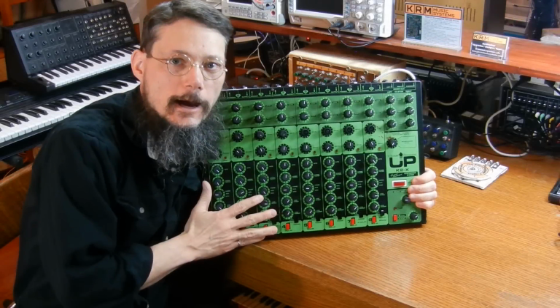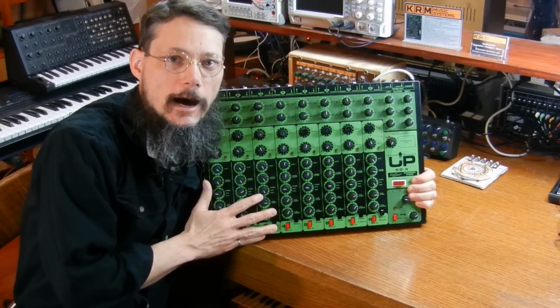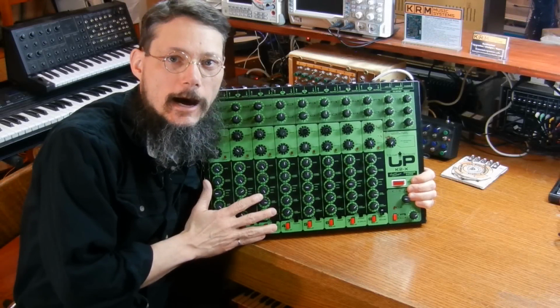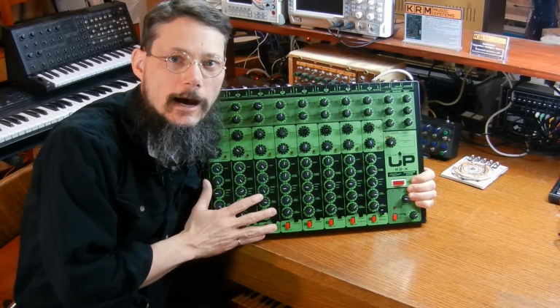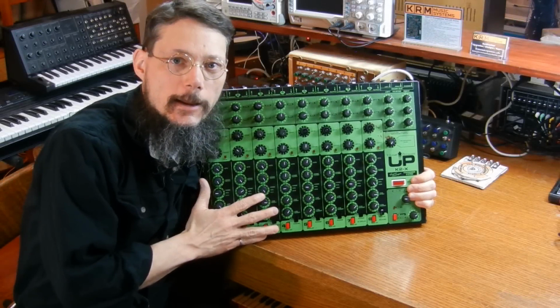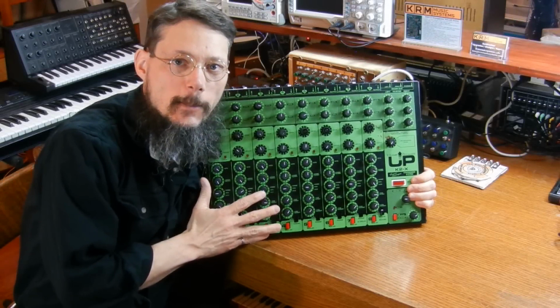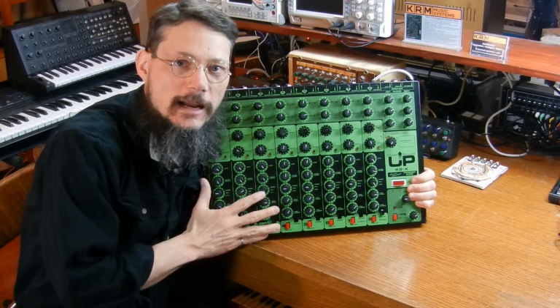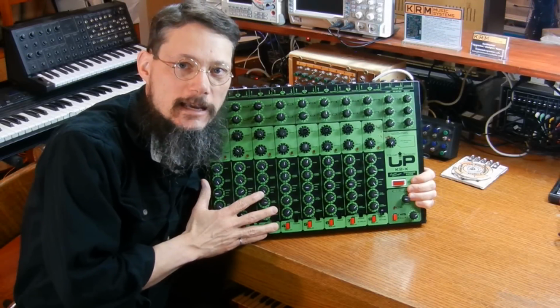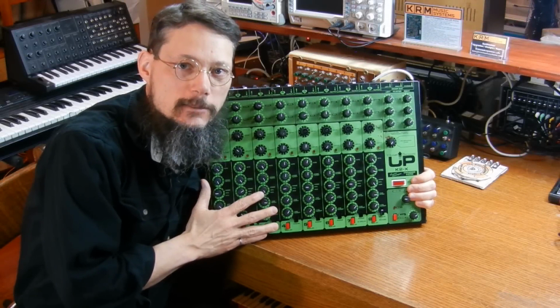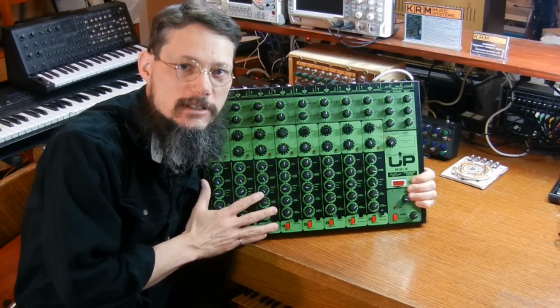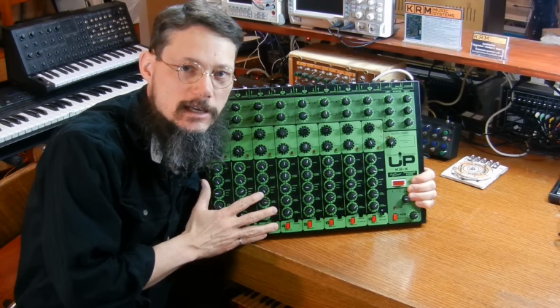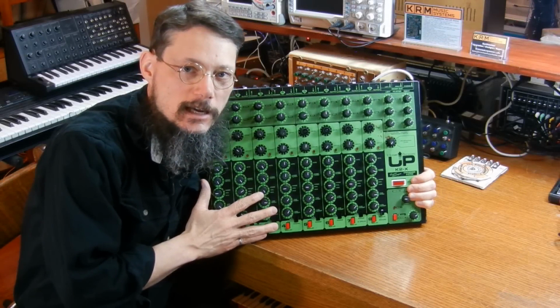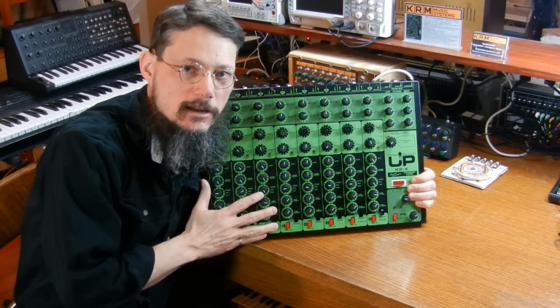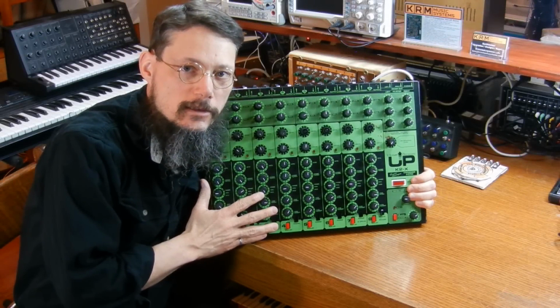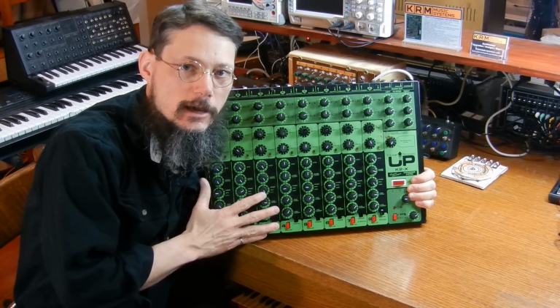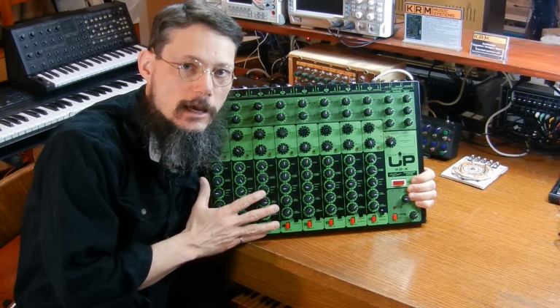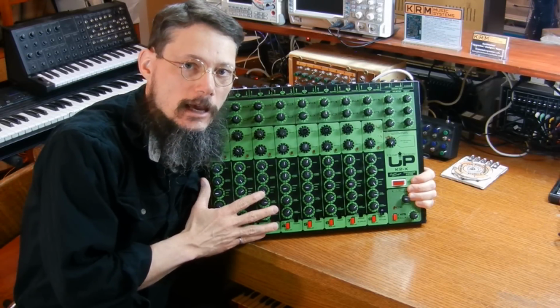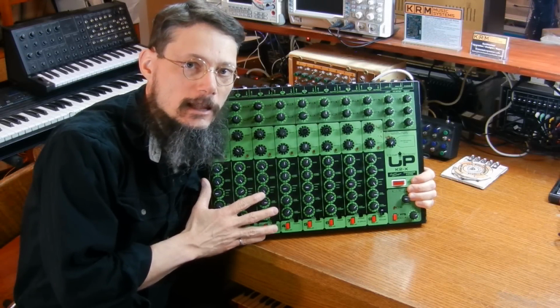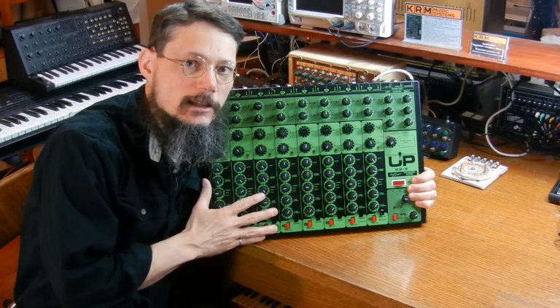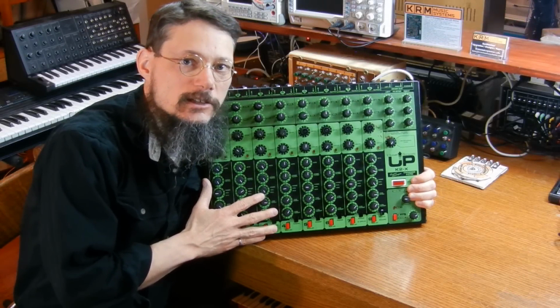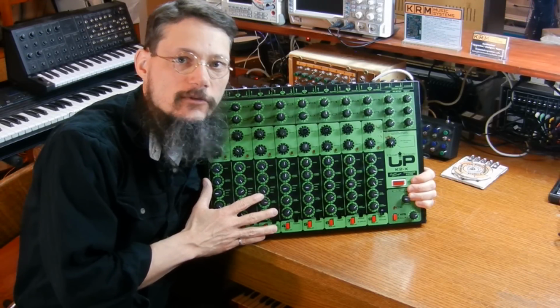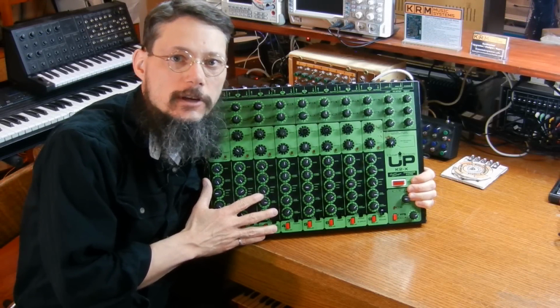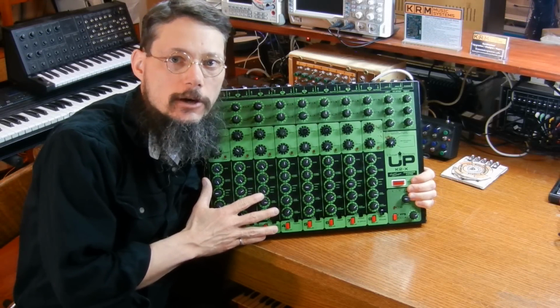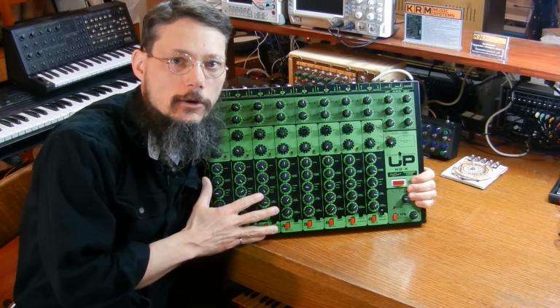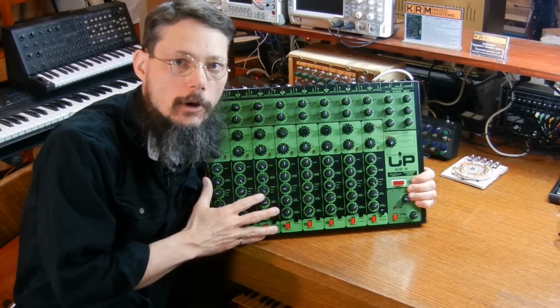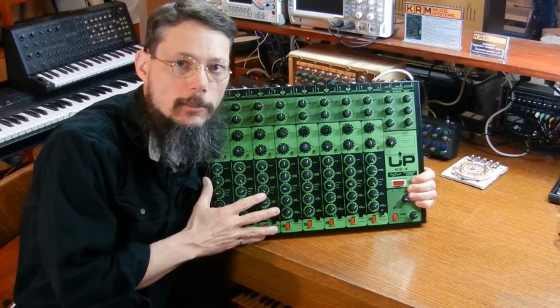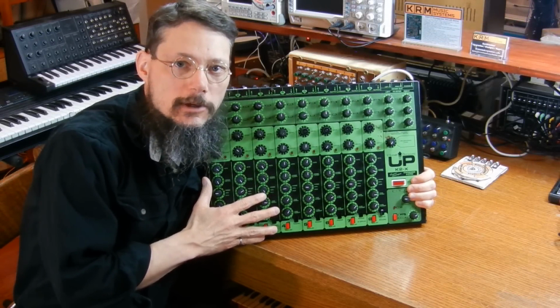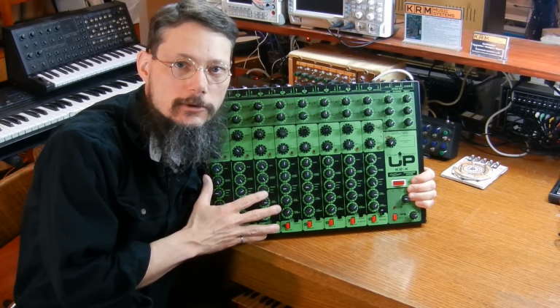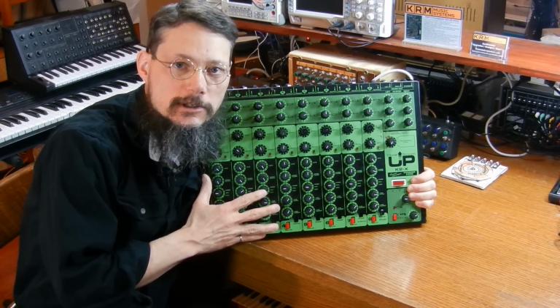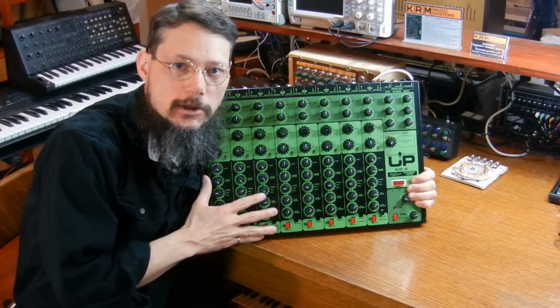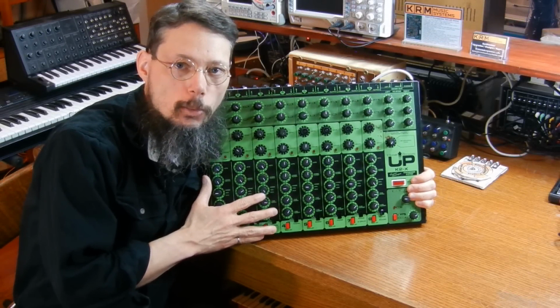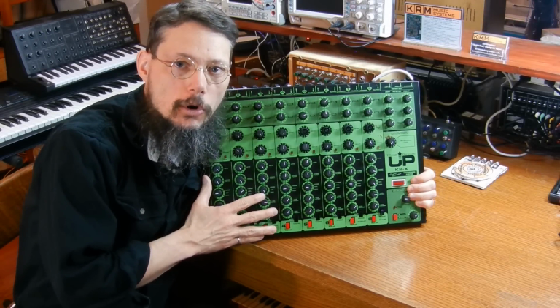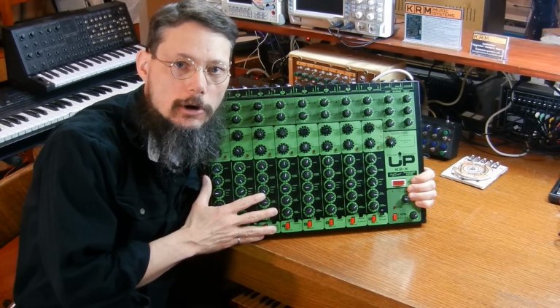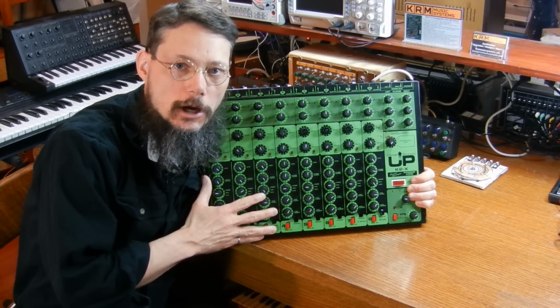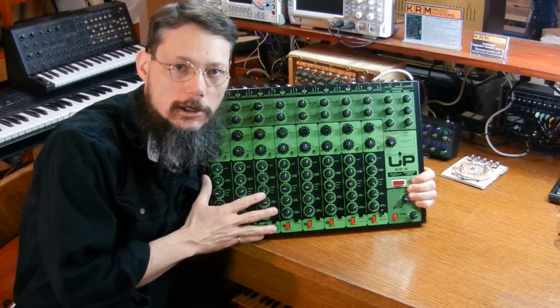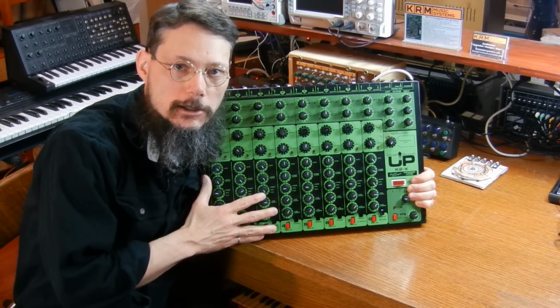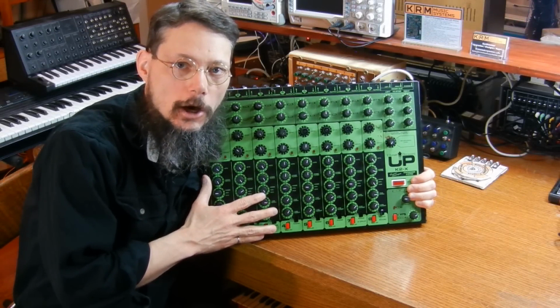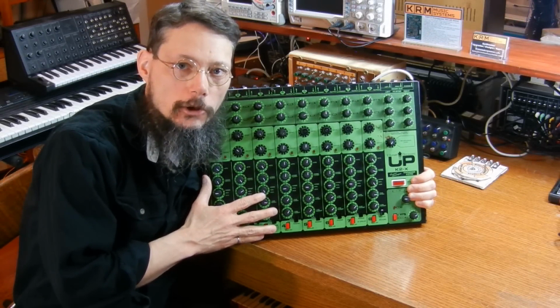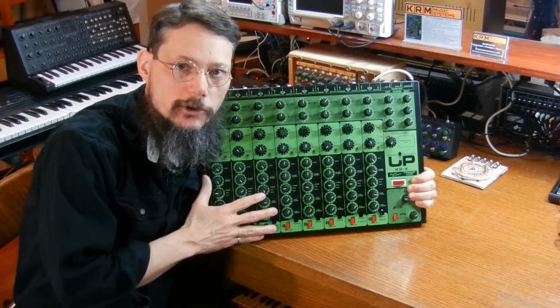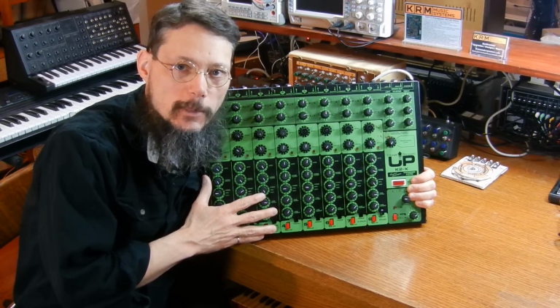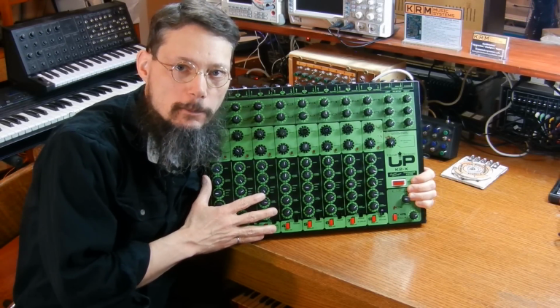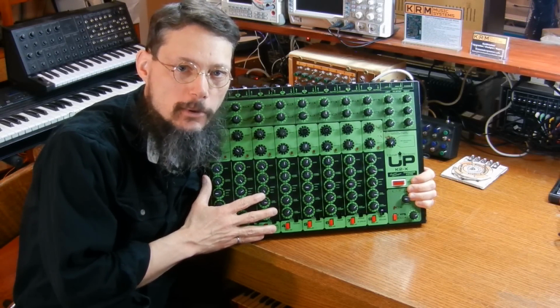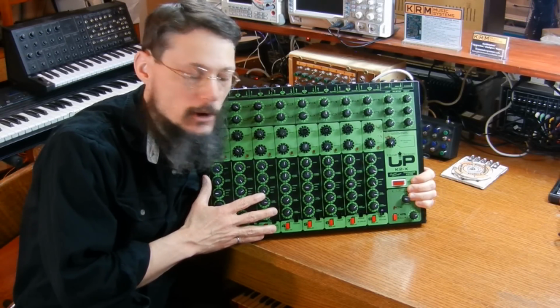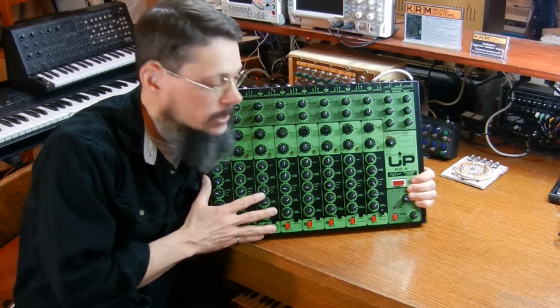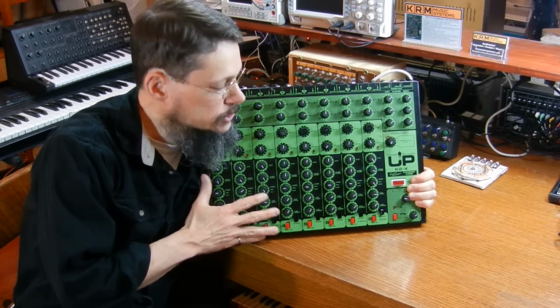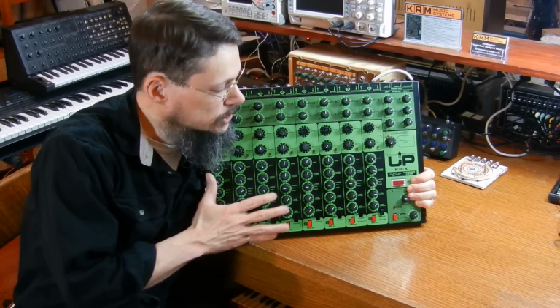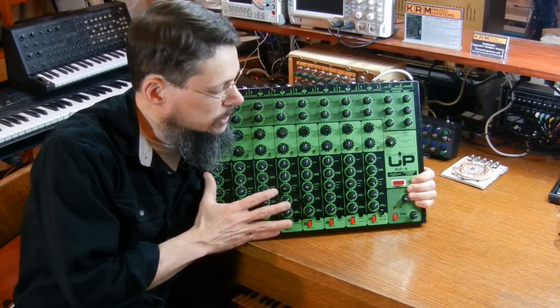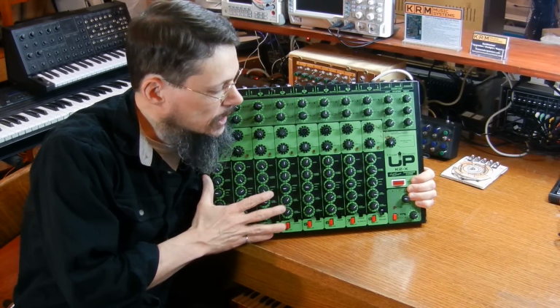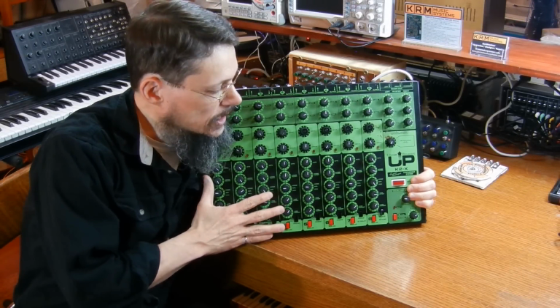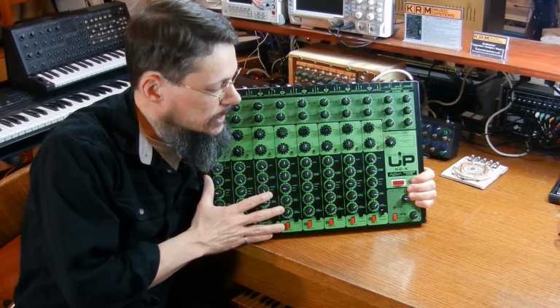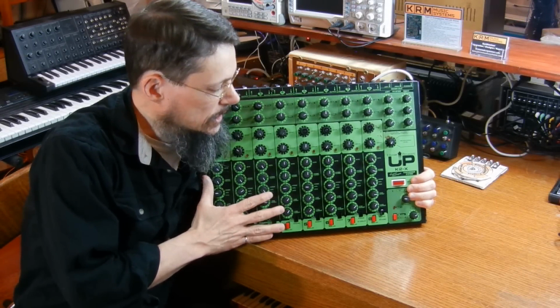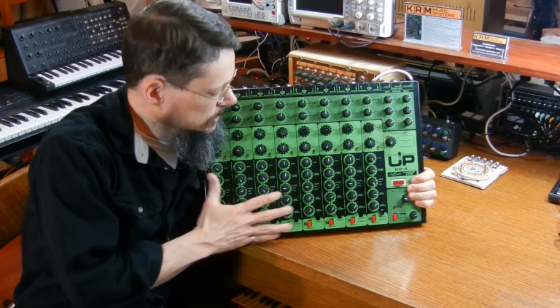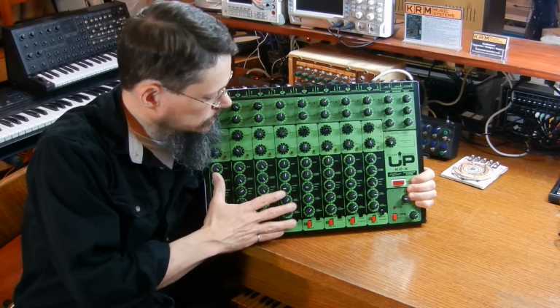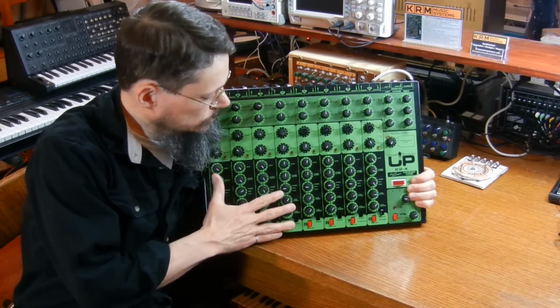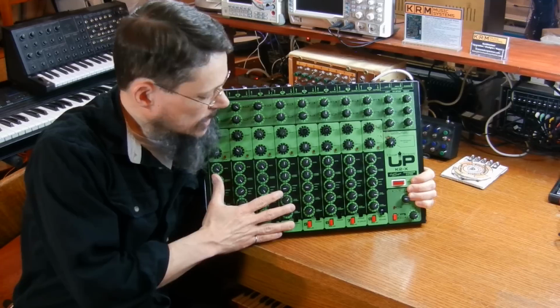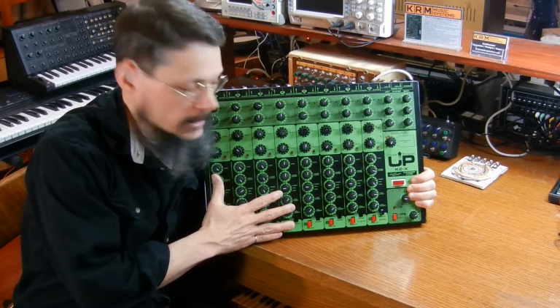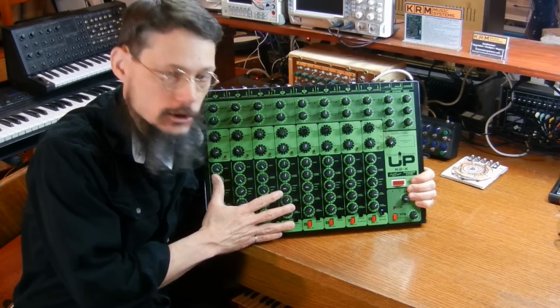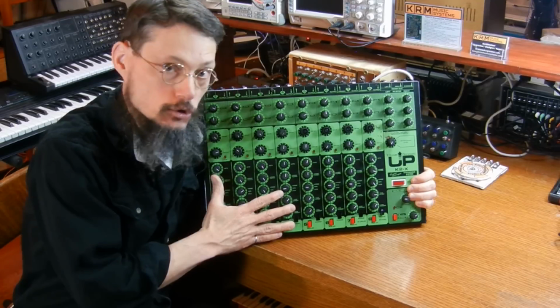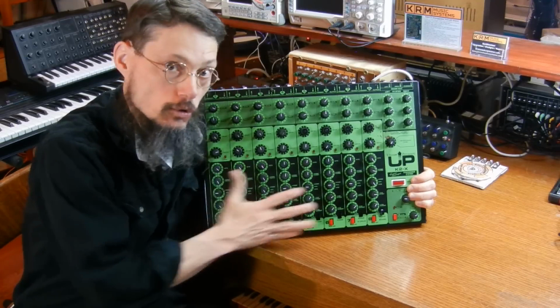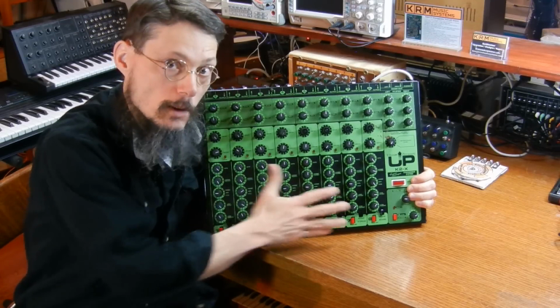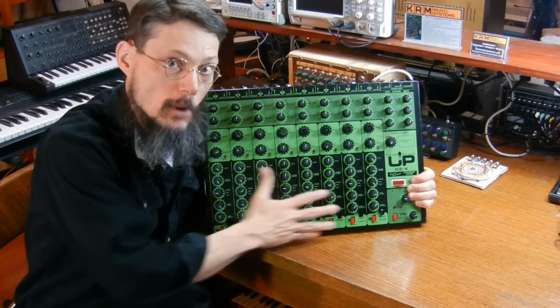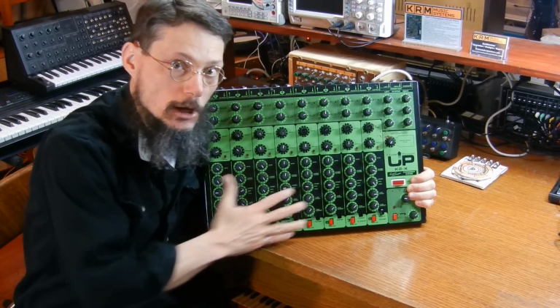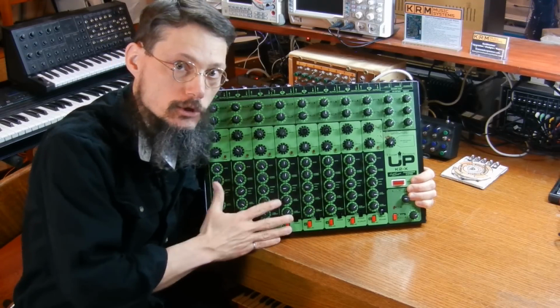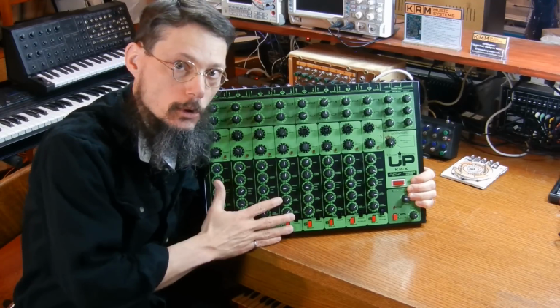Hi, my name's Keith. In this video, I'll be doing some work on an Ultimate Percussion K2X drum module.